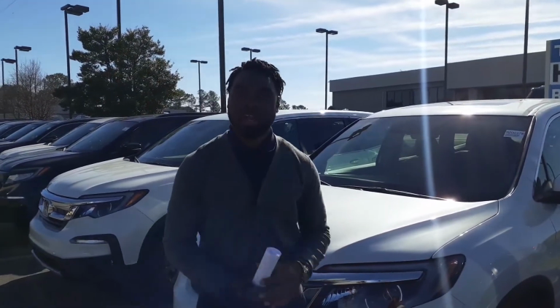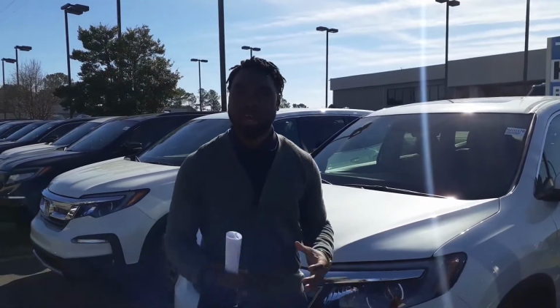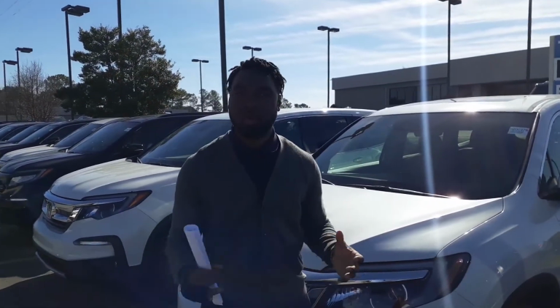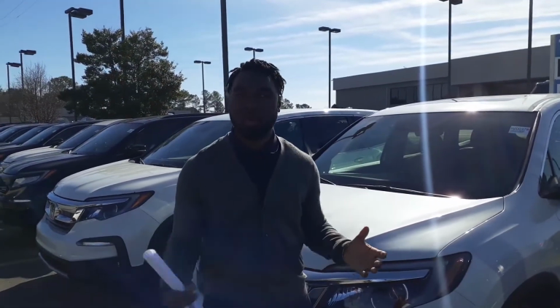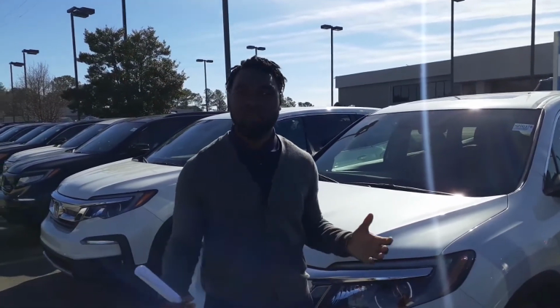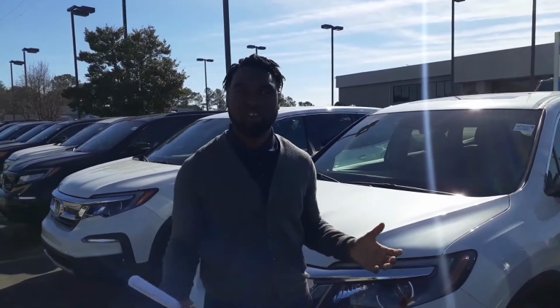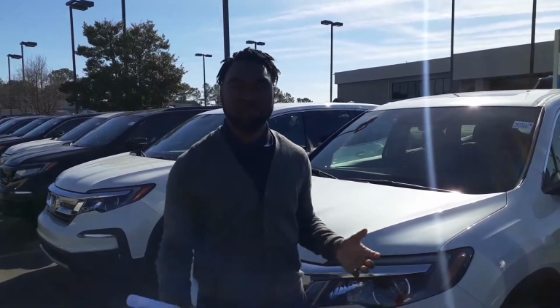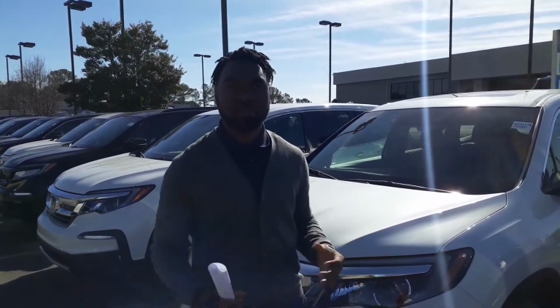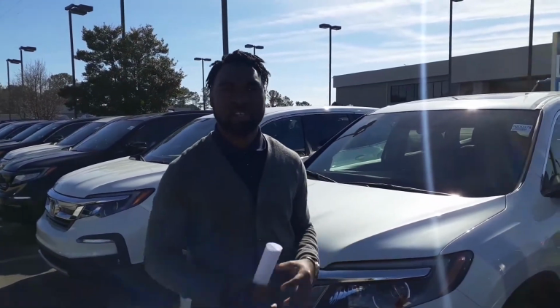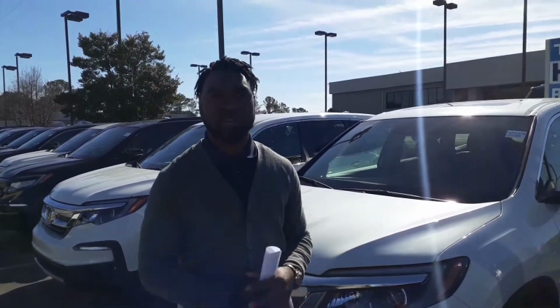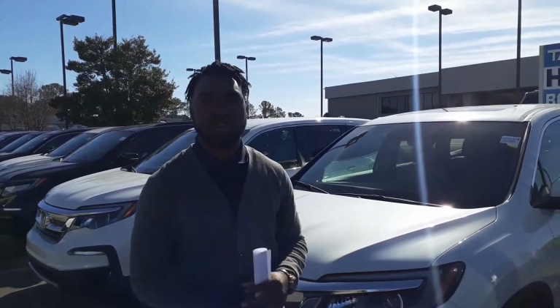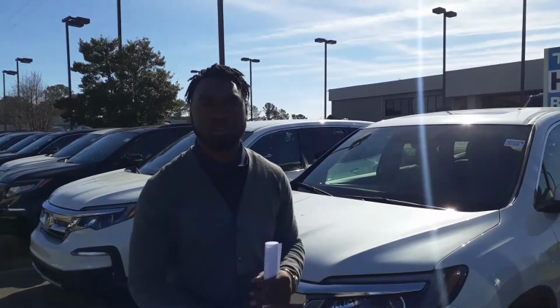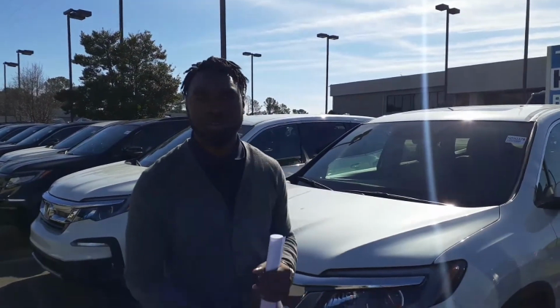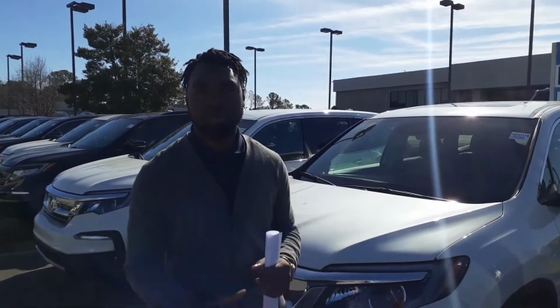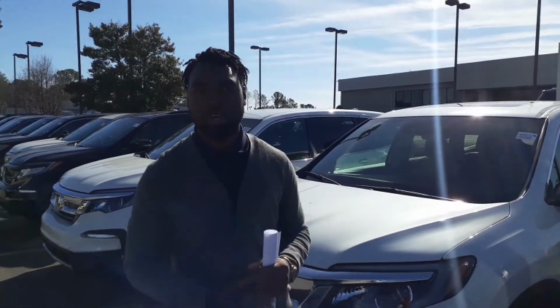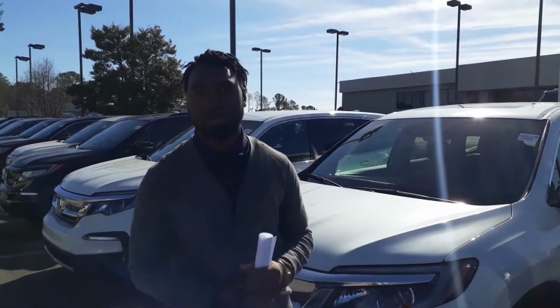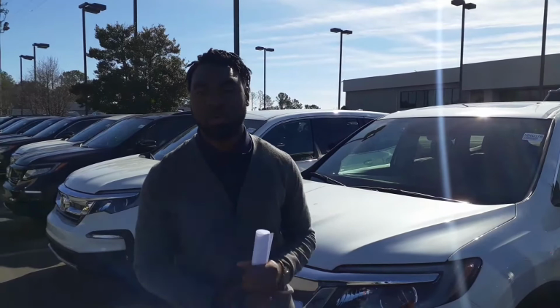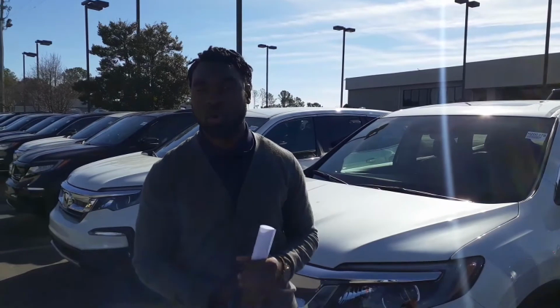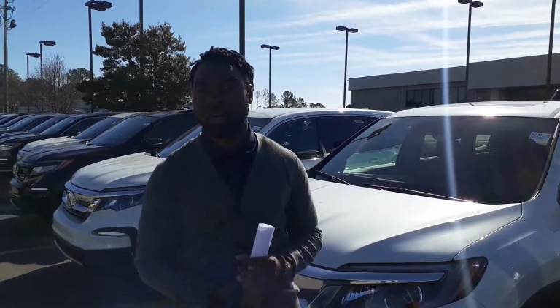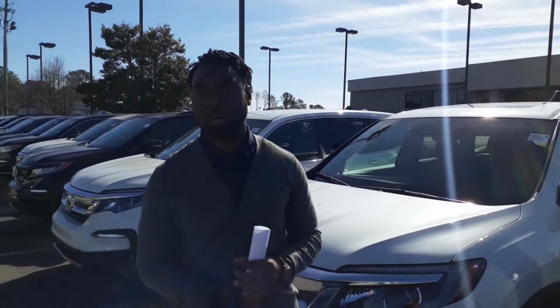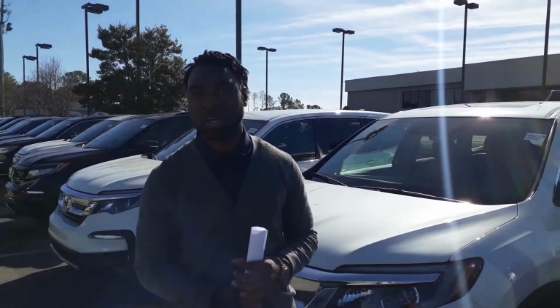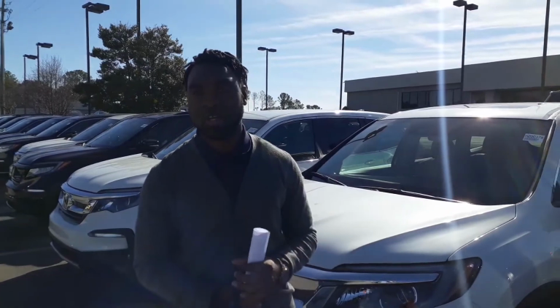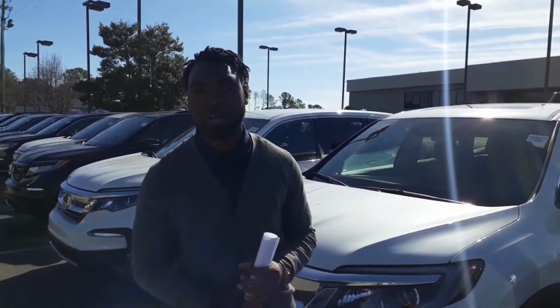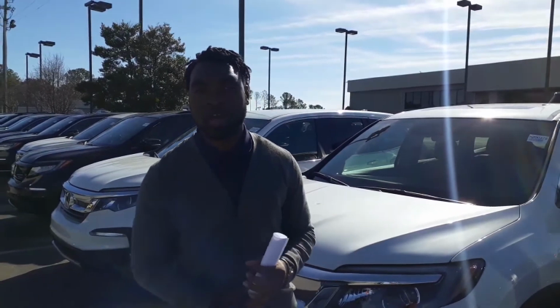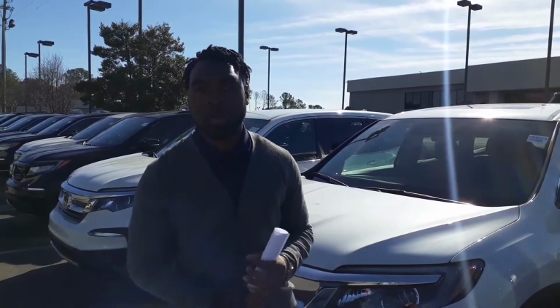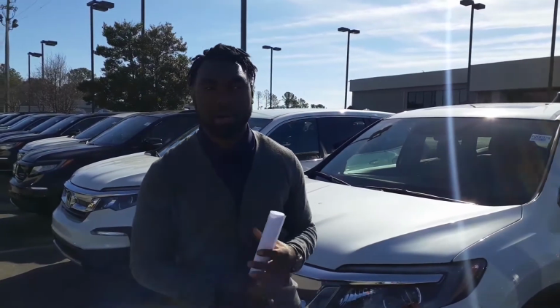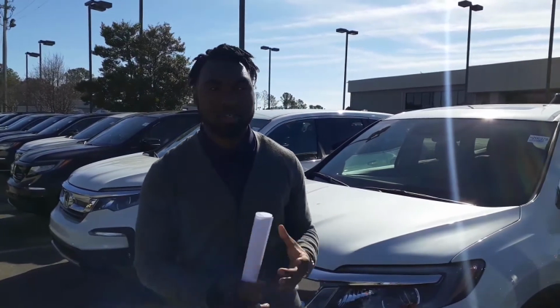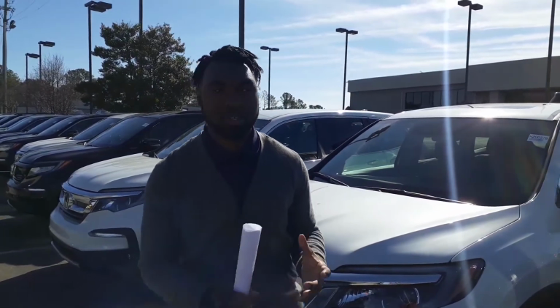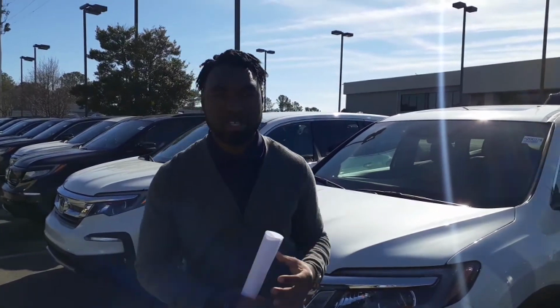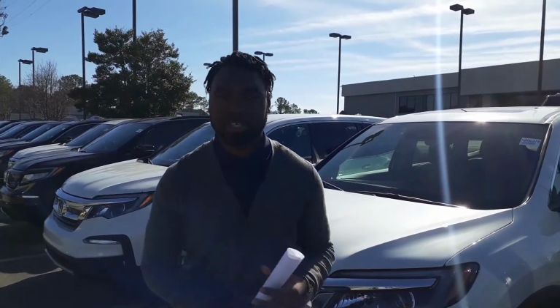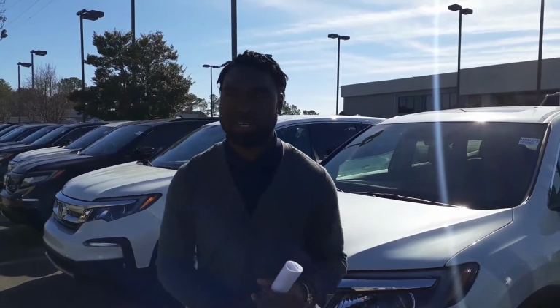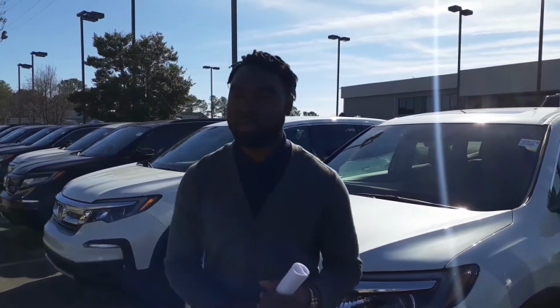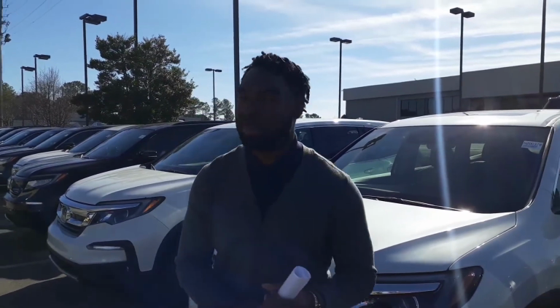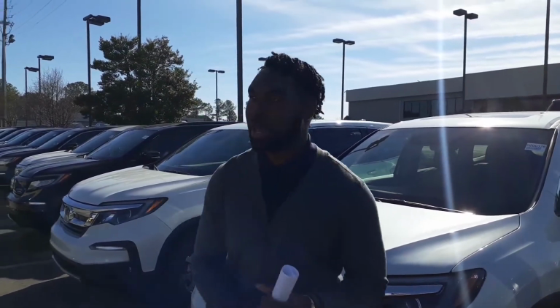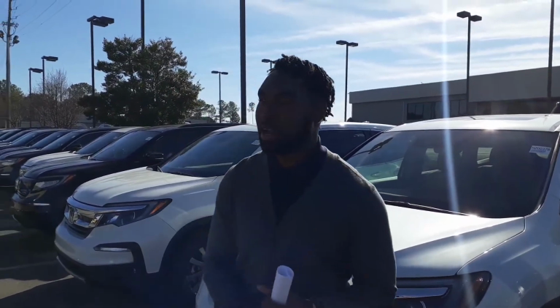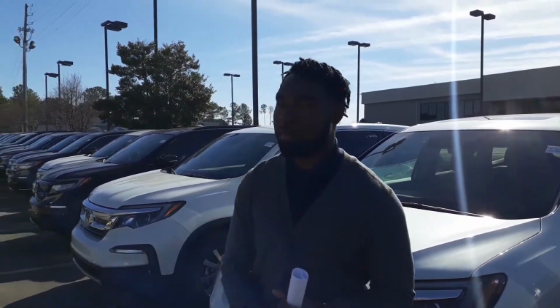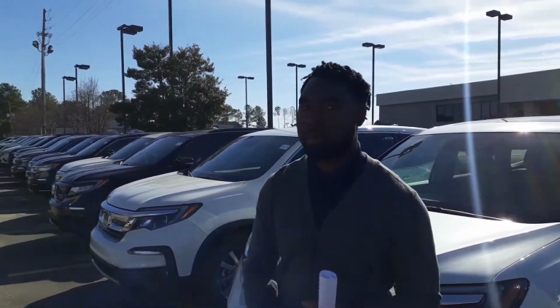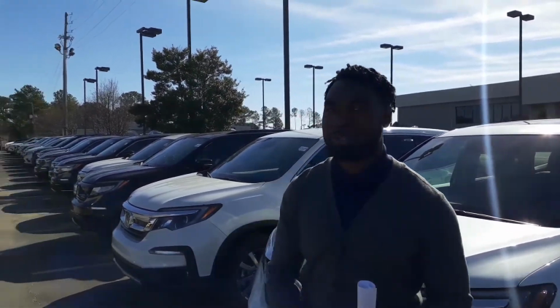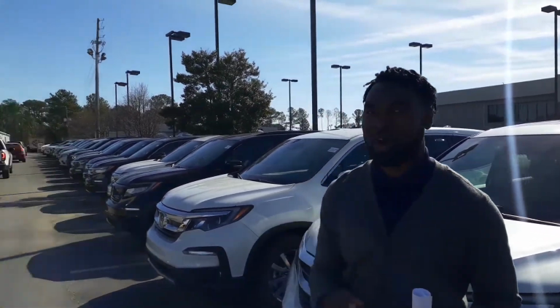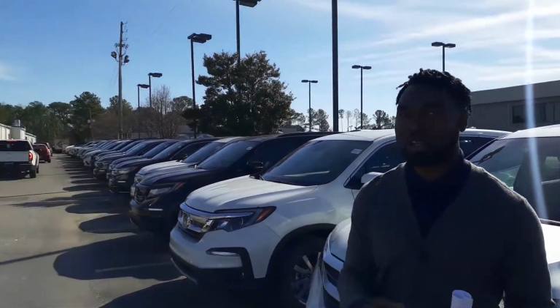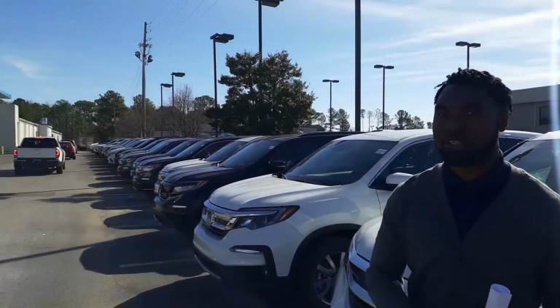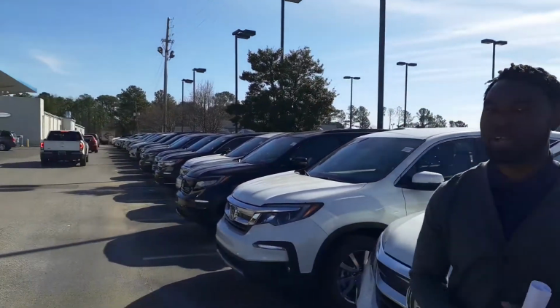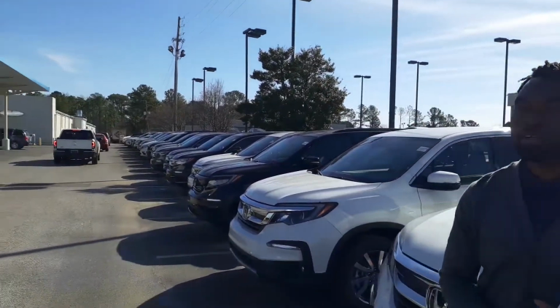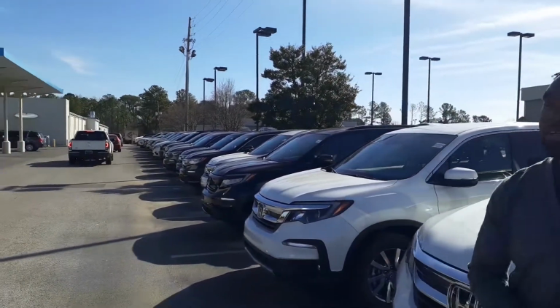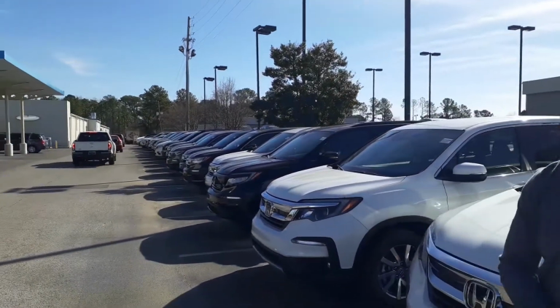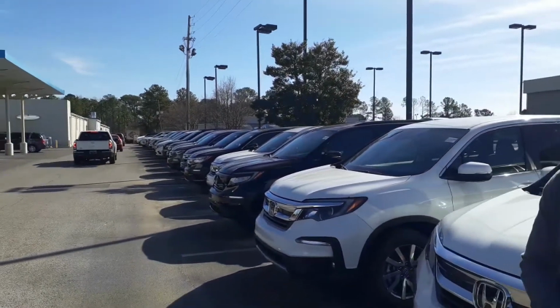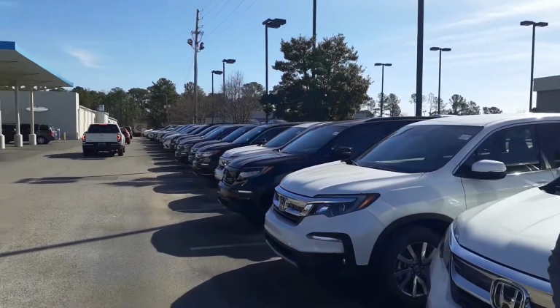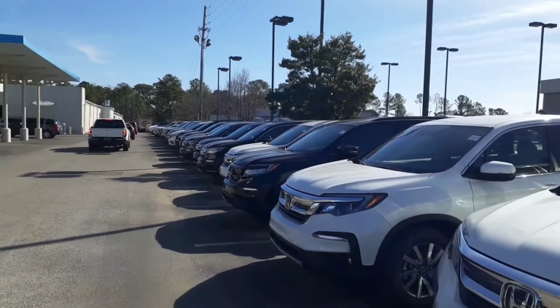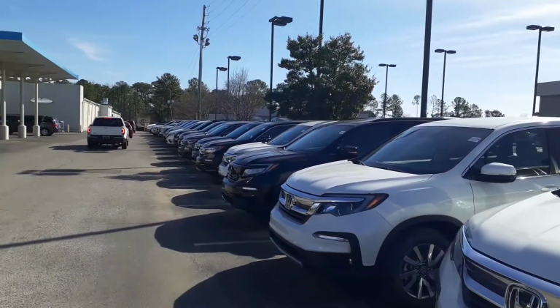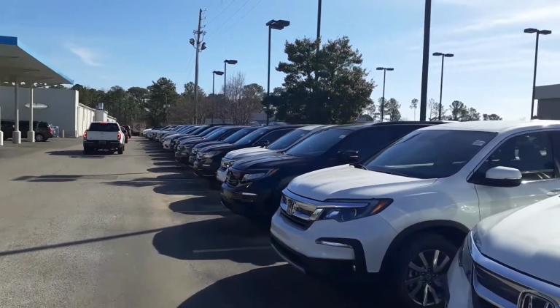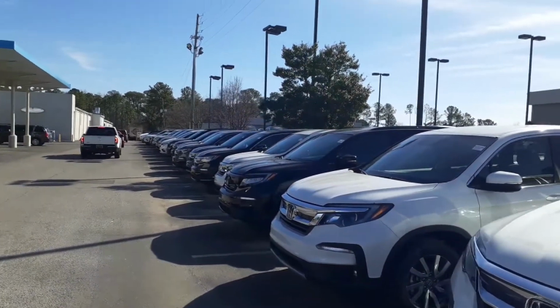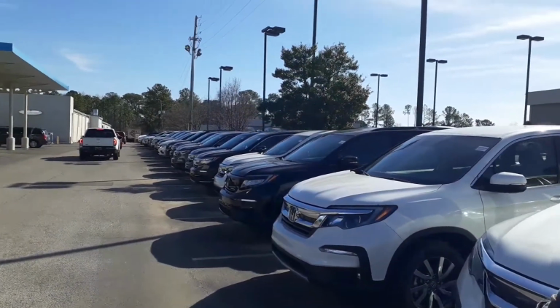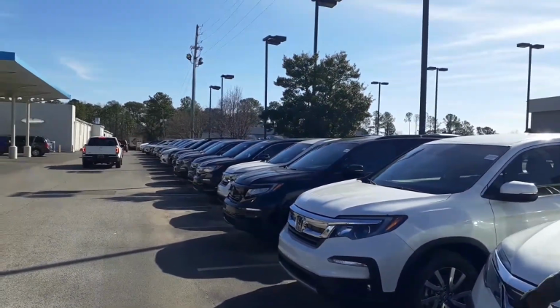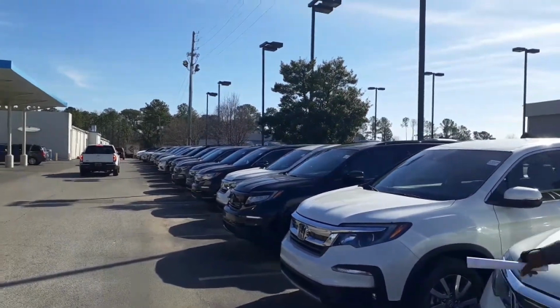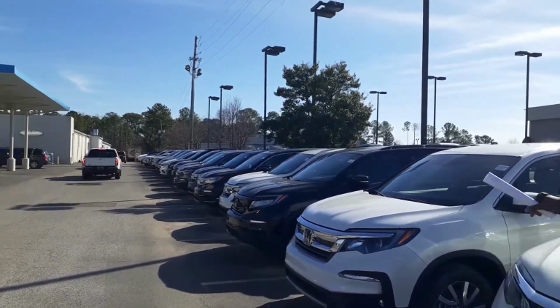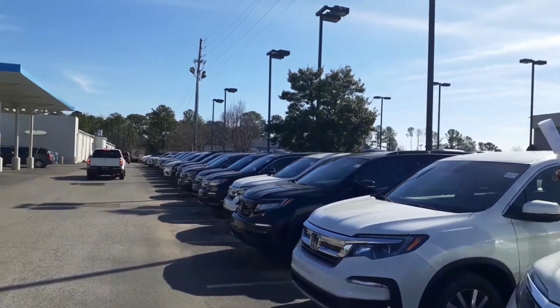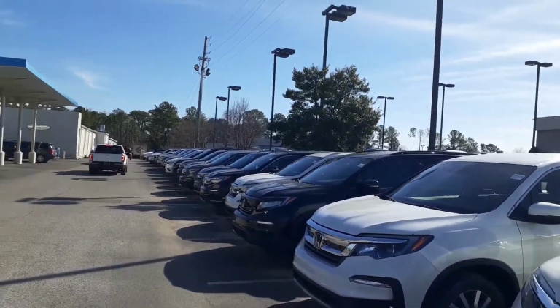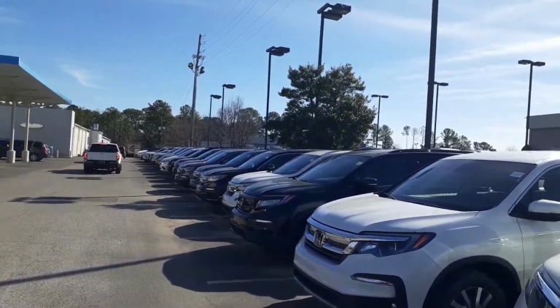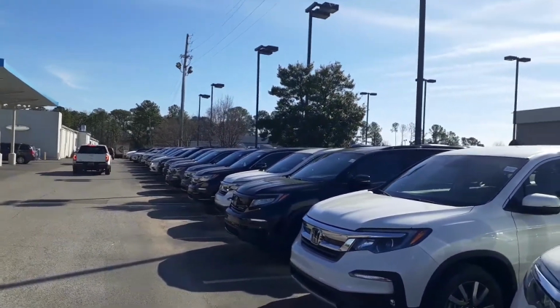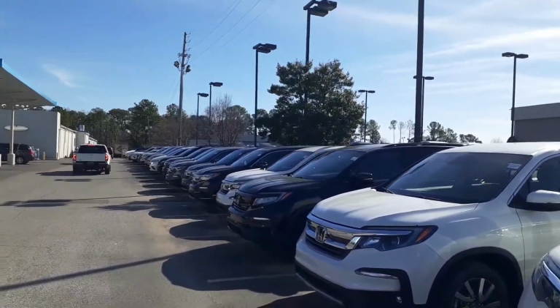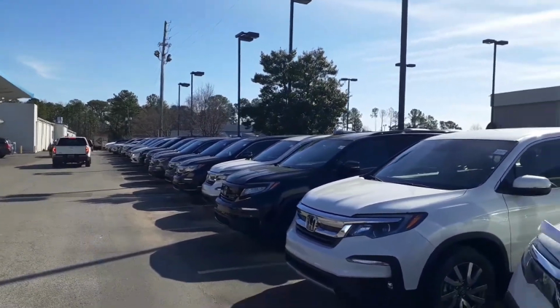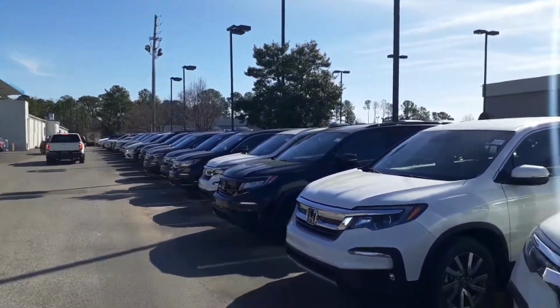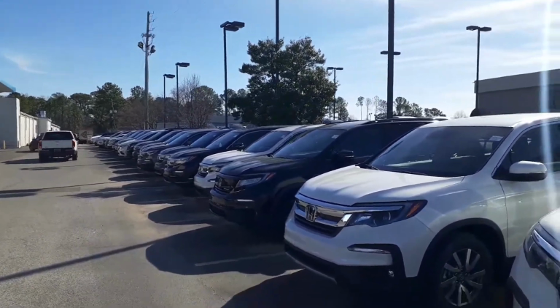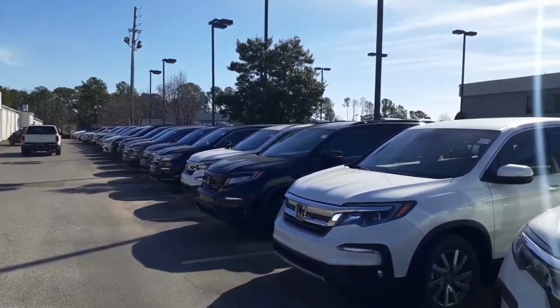Now, you weren't very specific on trim level or color, but as you can see, being Alabama's largest Honda dealer, we have plenty of Pilots to choose from.